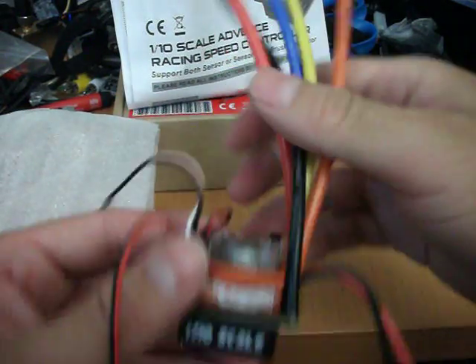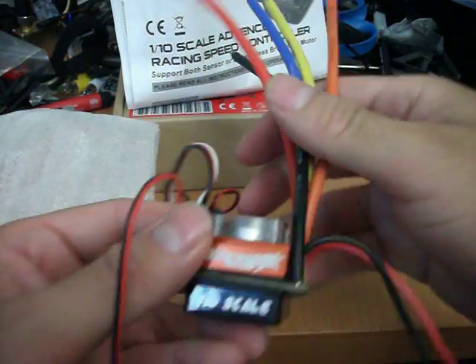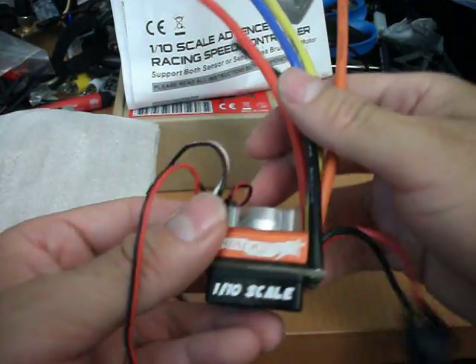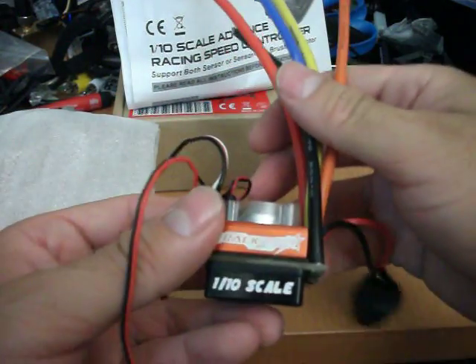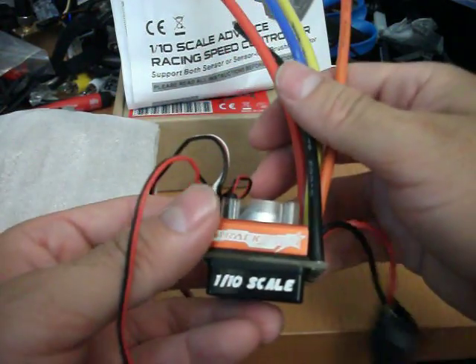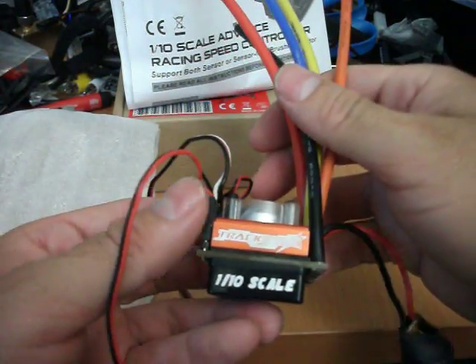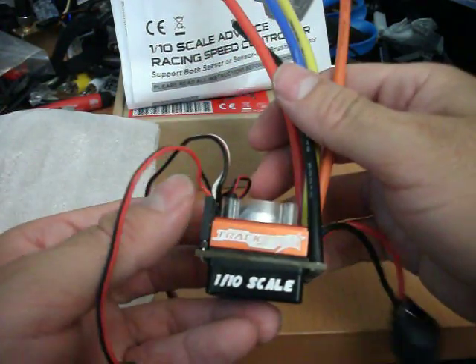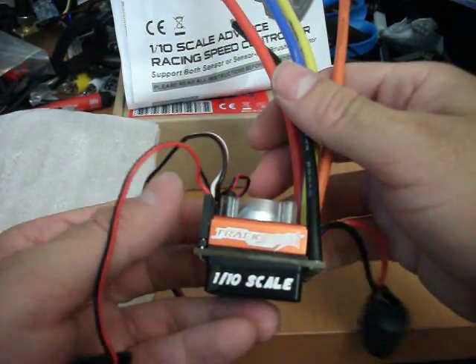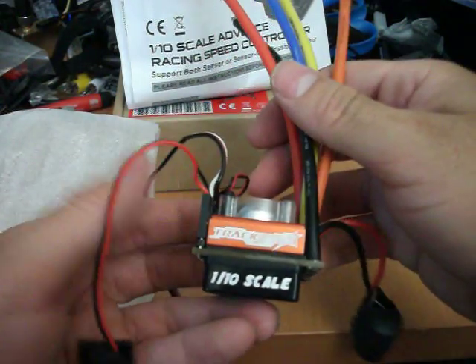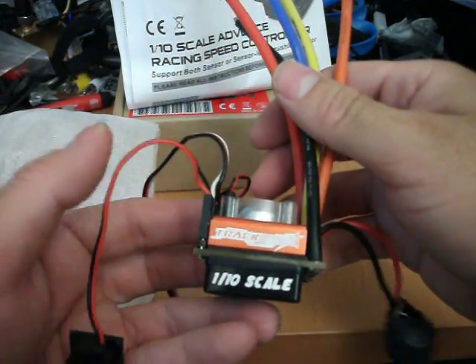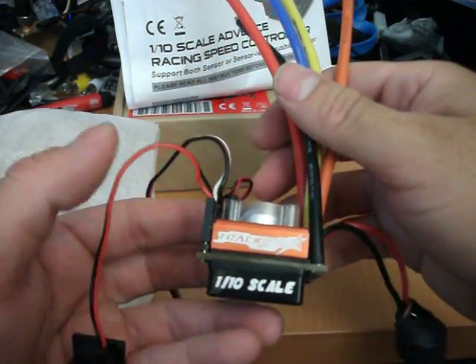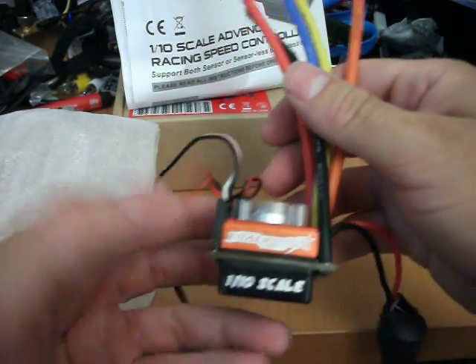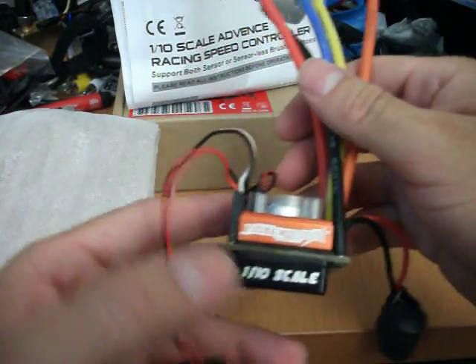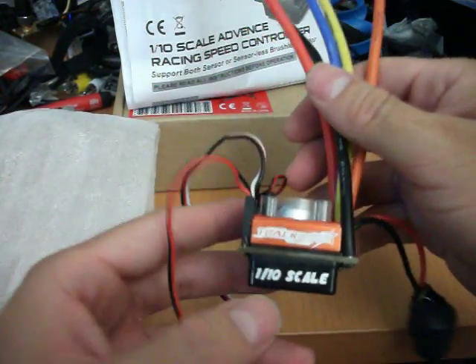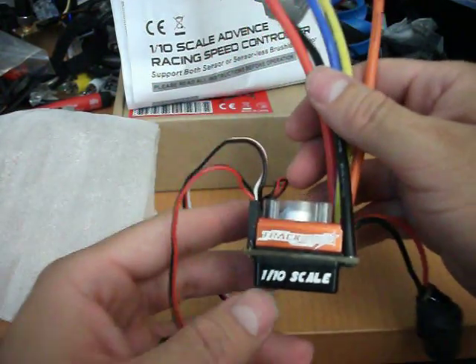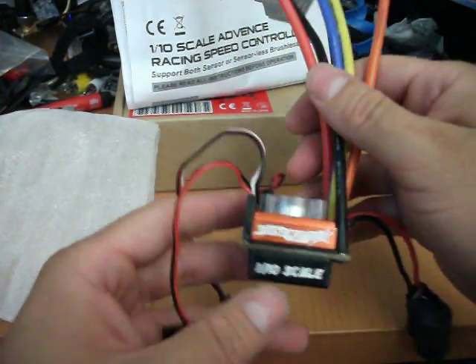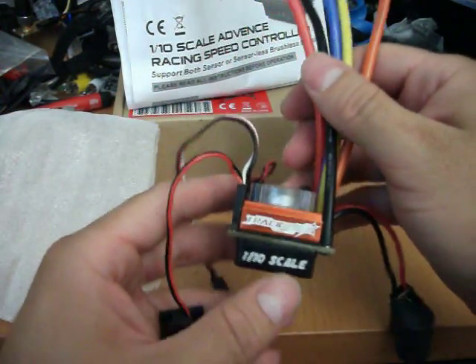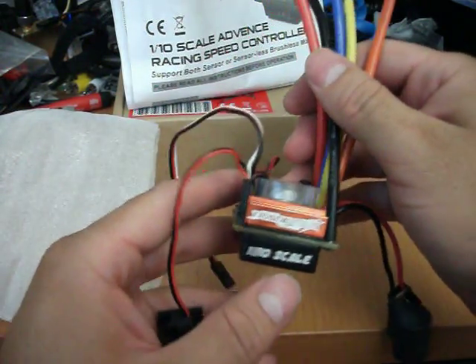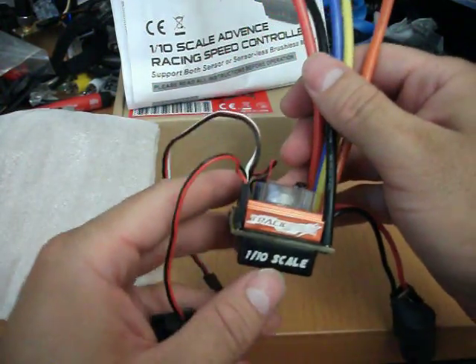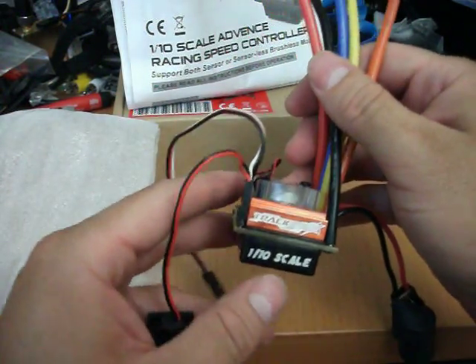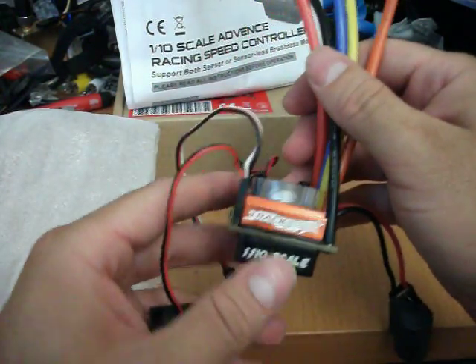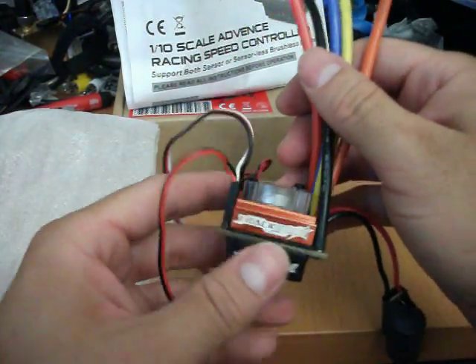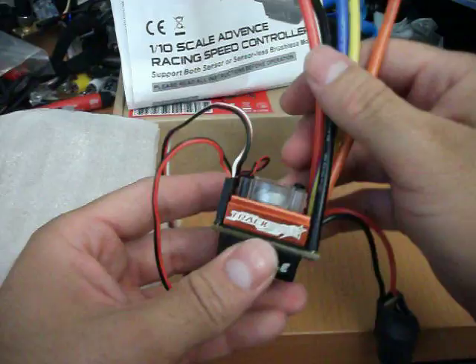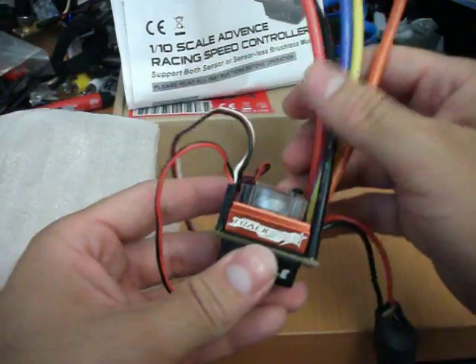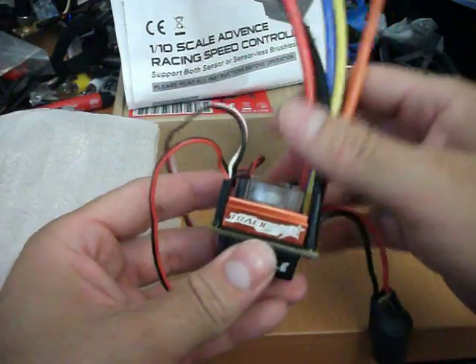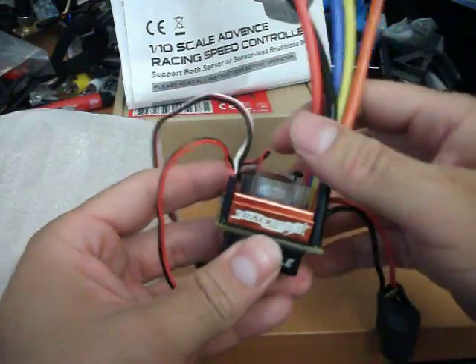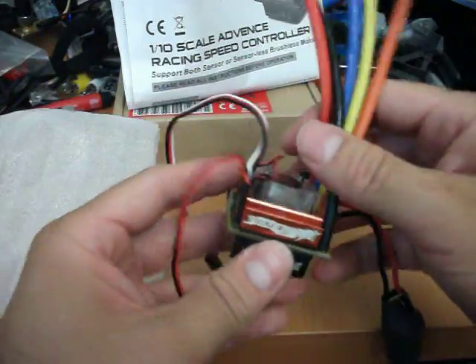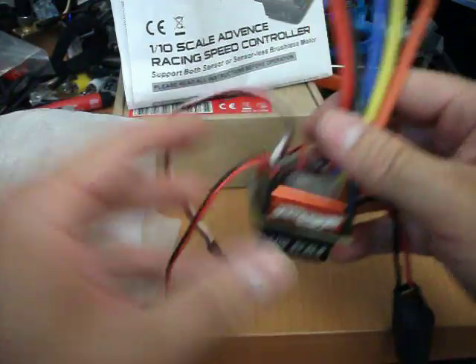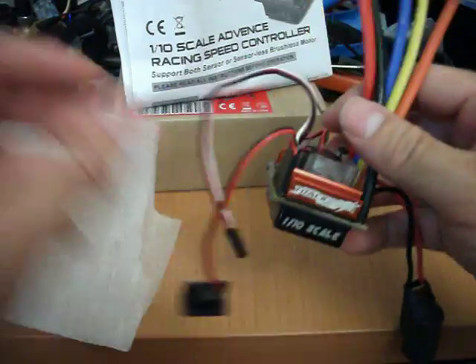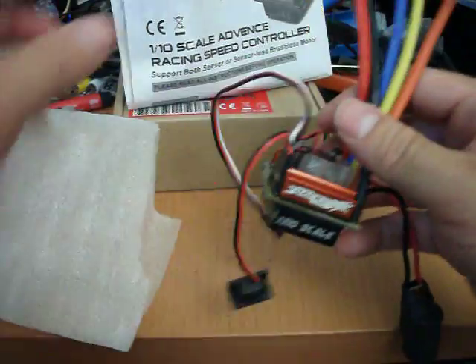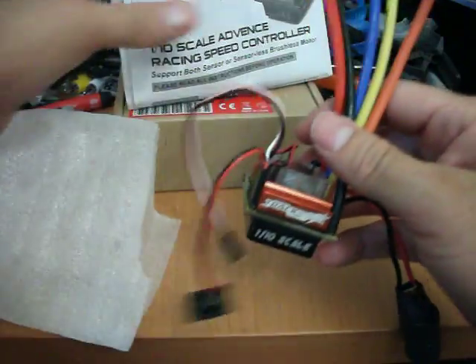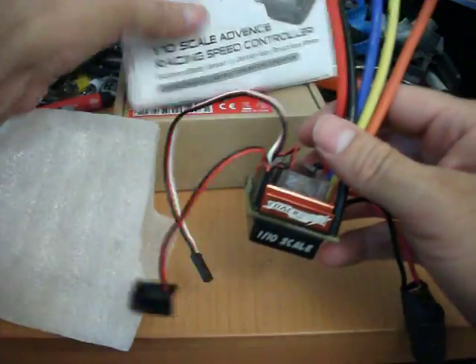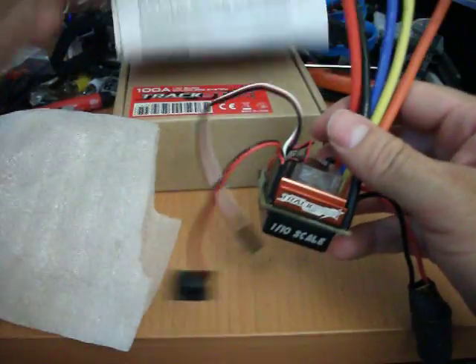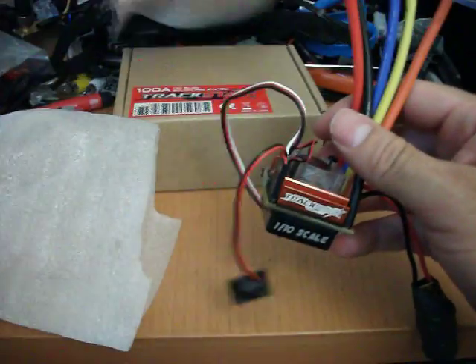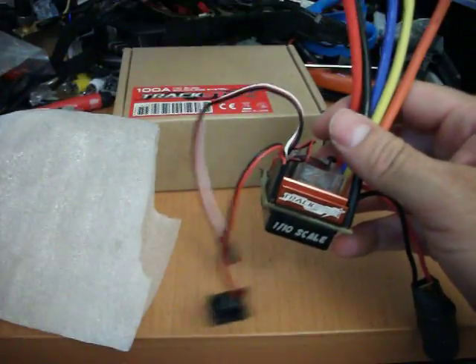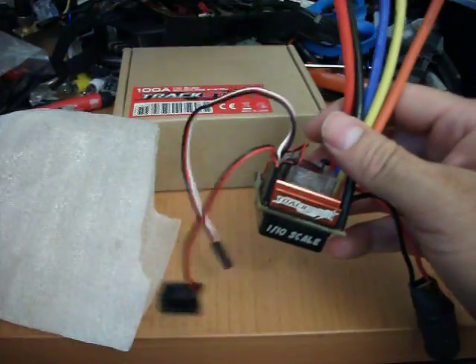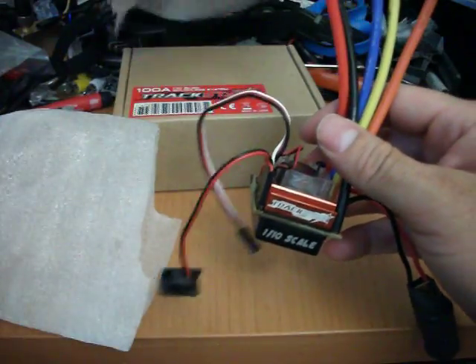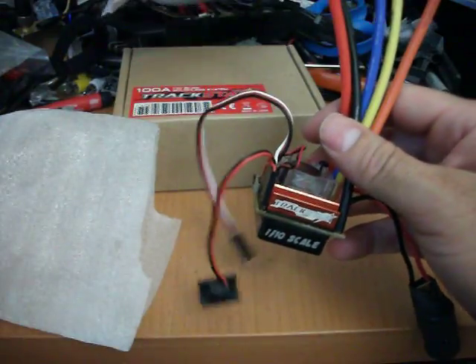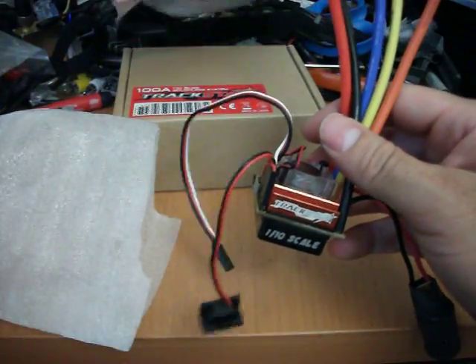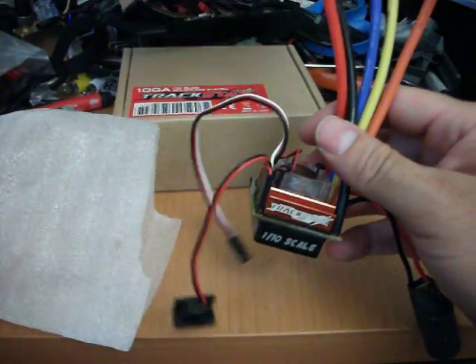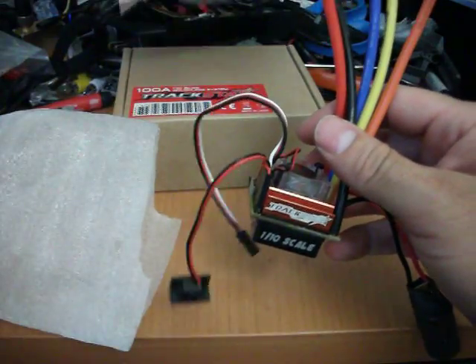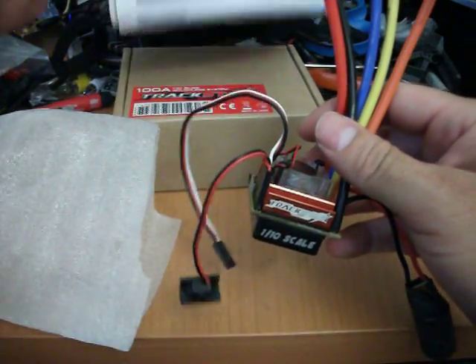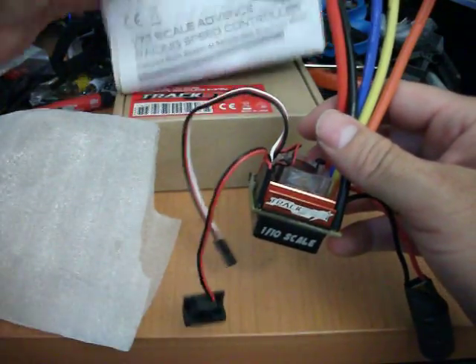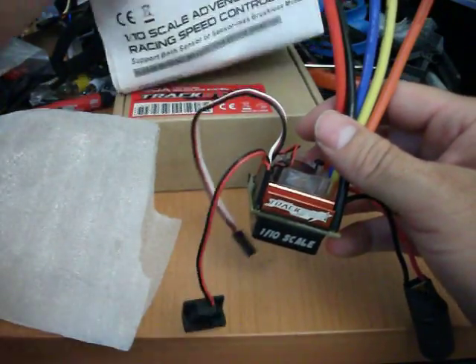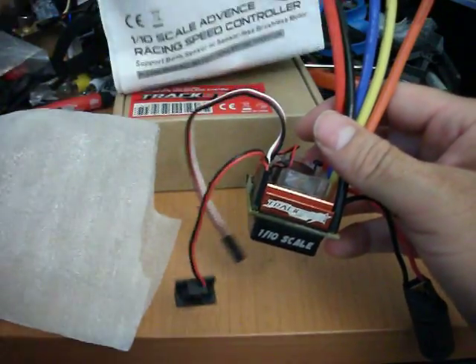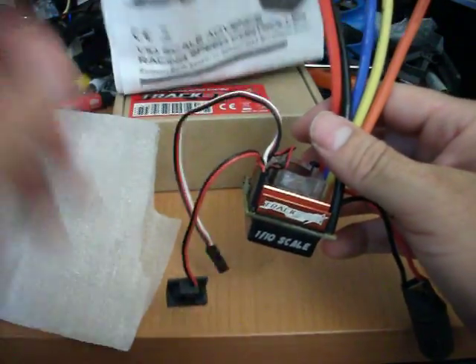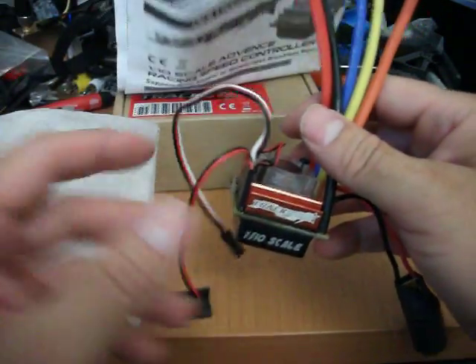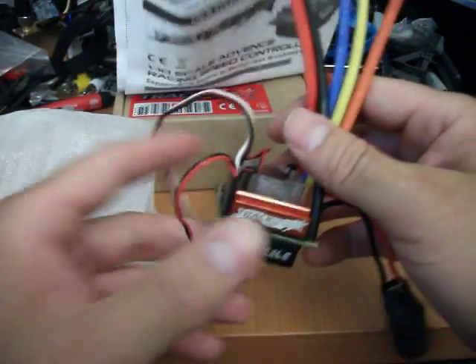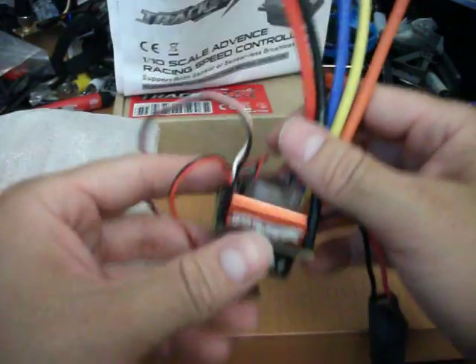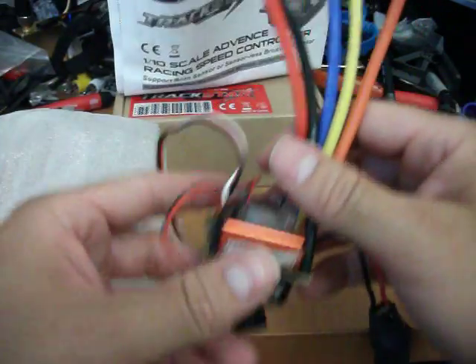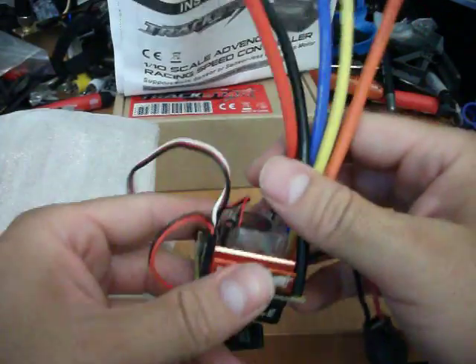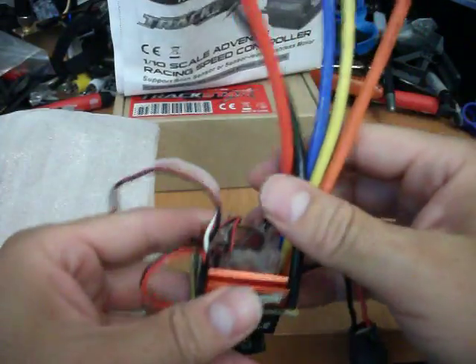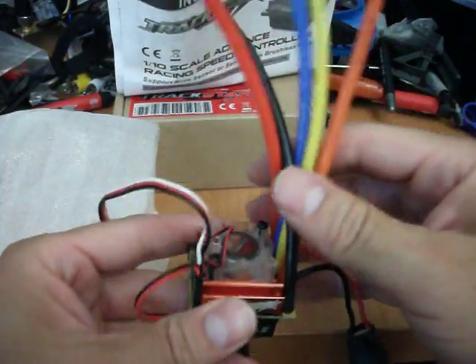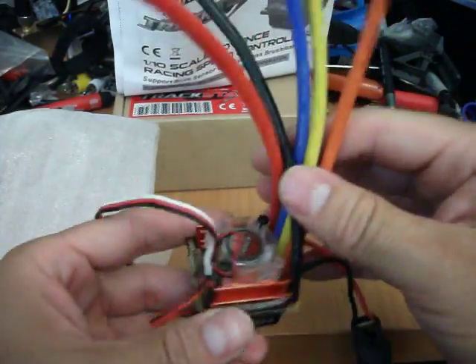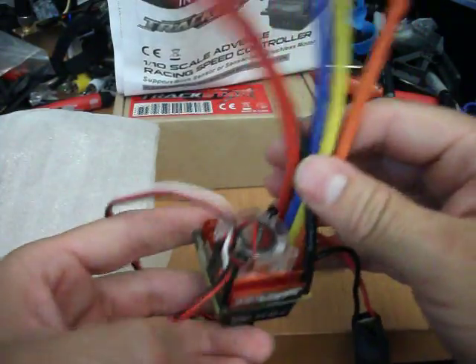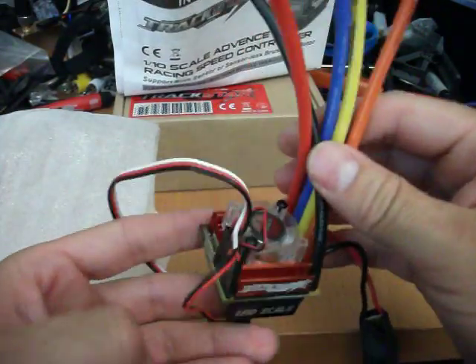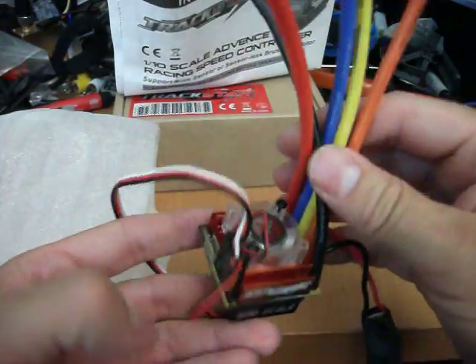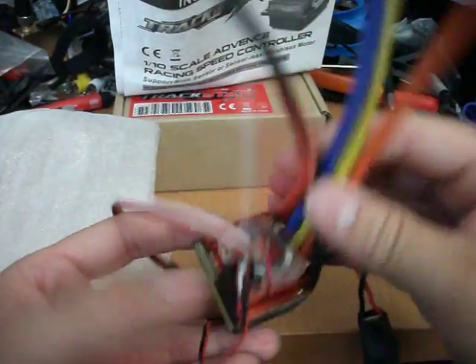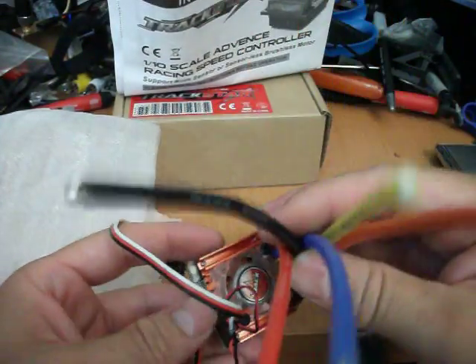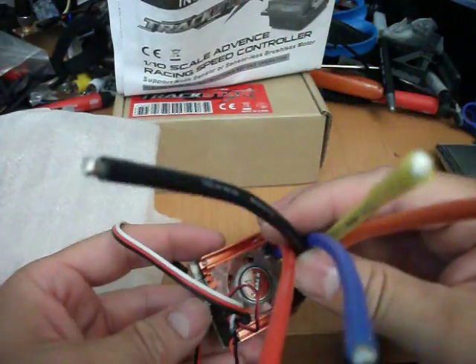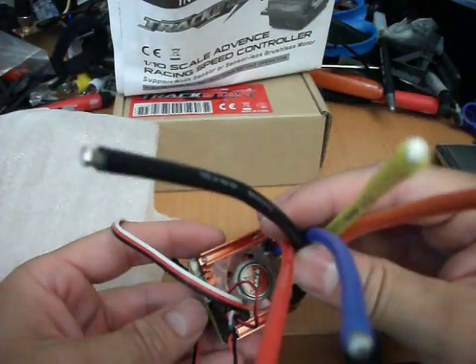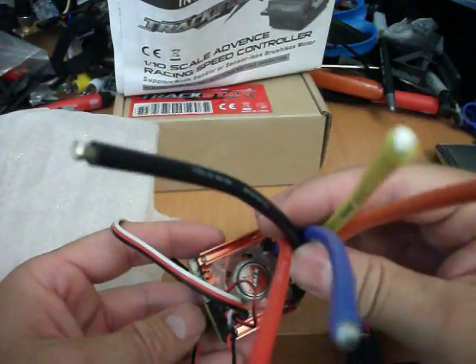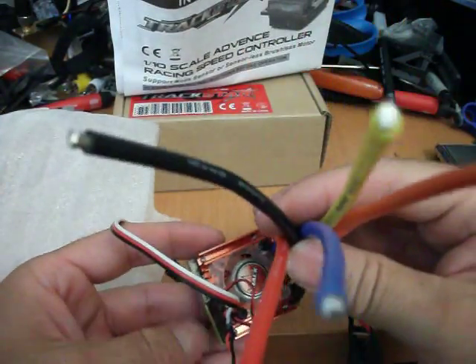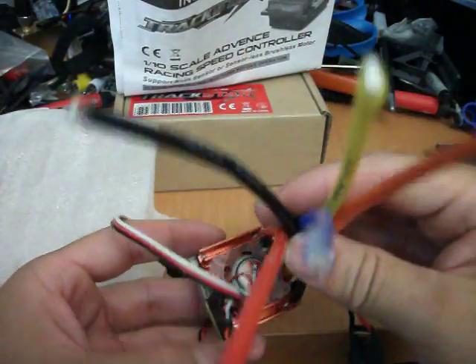The Trekstar 100 amp brushless ESC — there you have it.